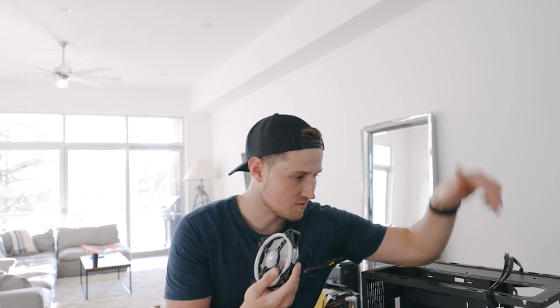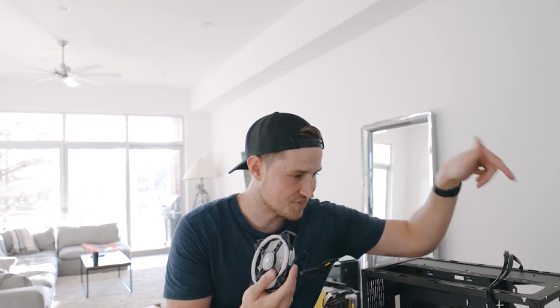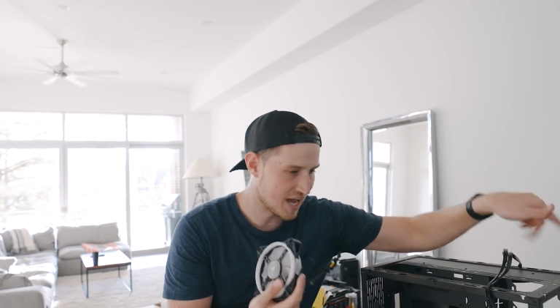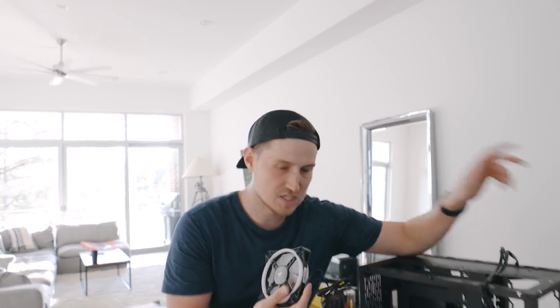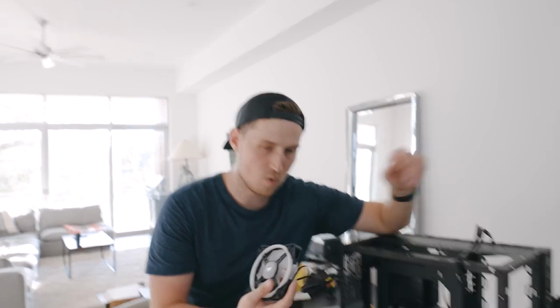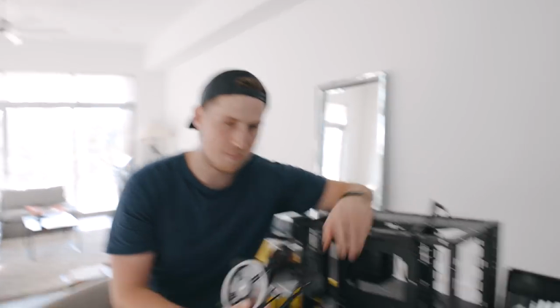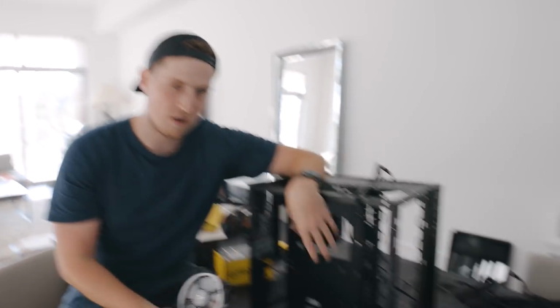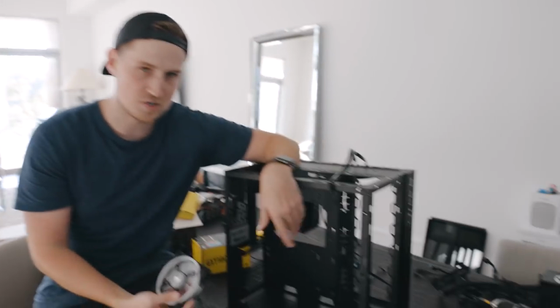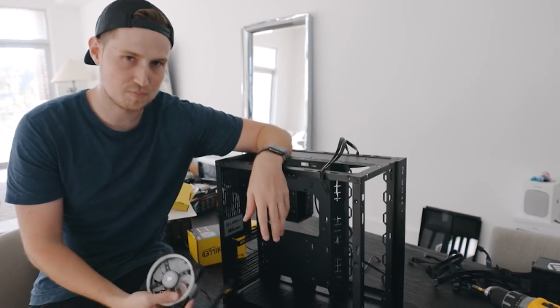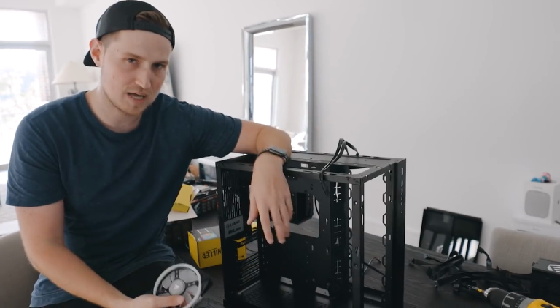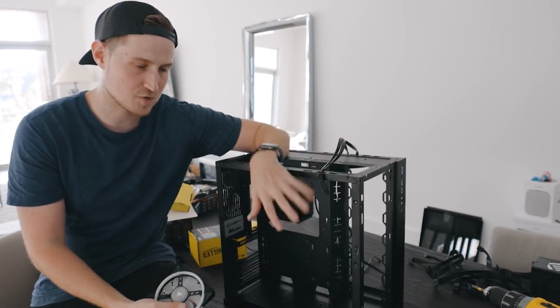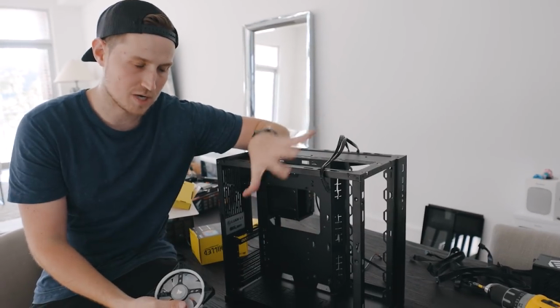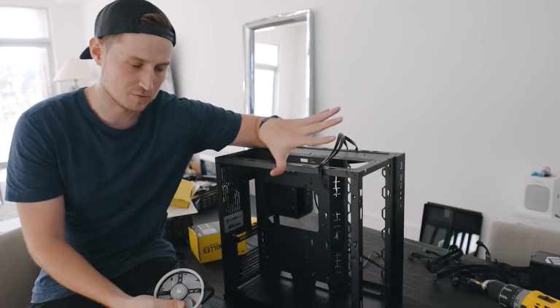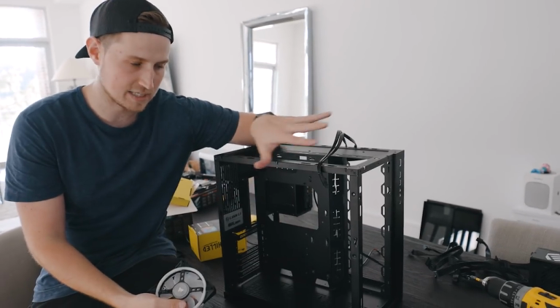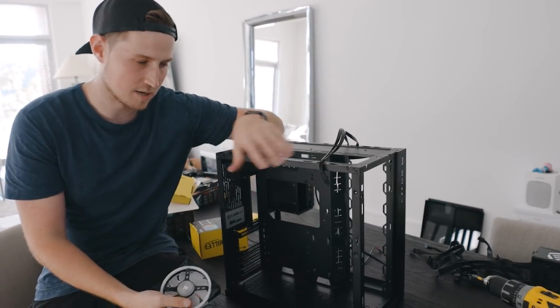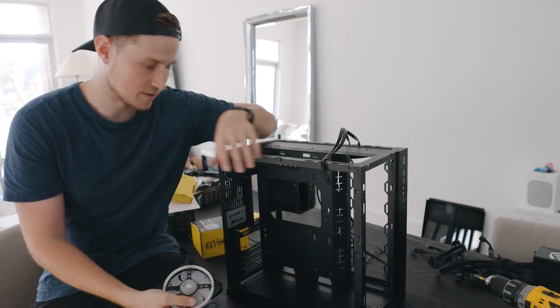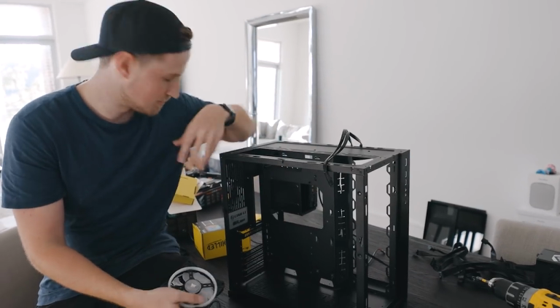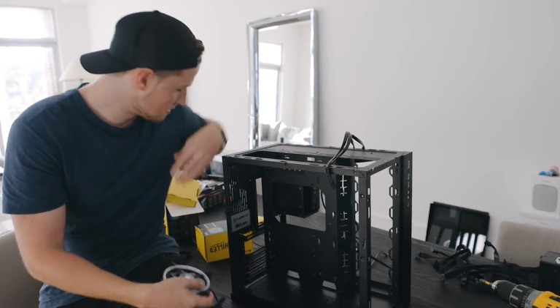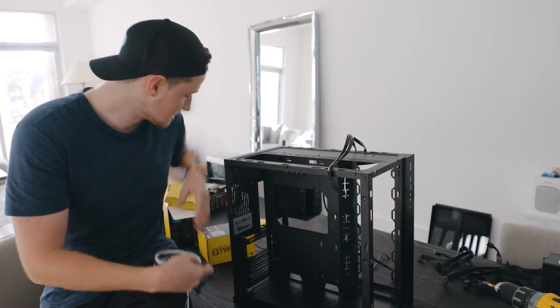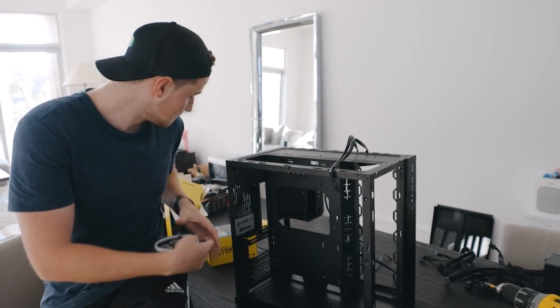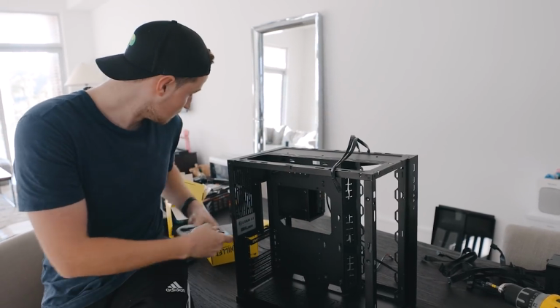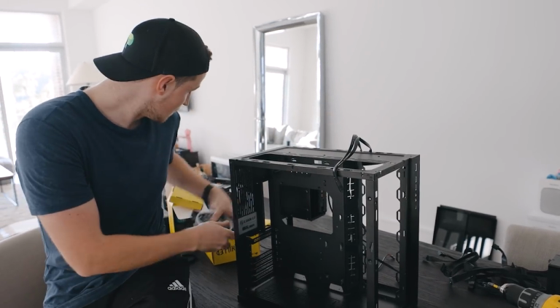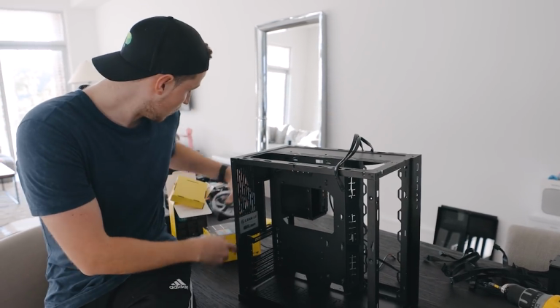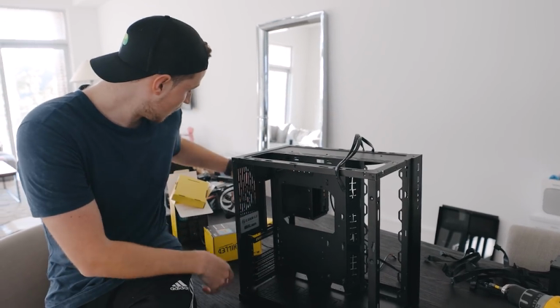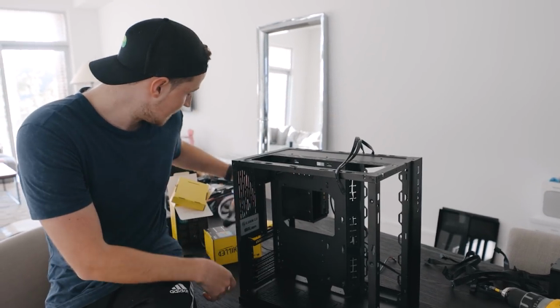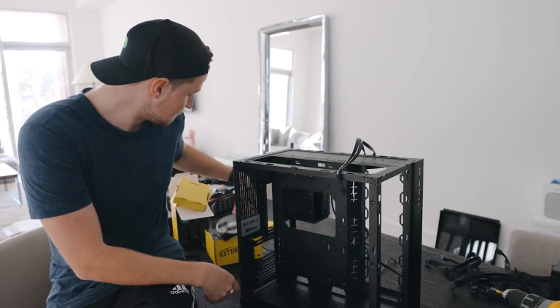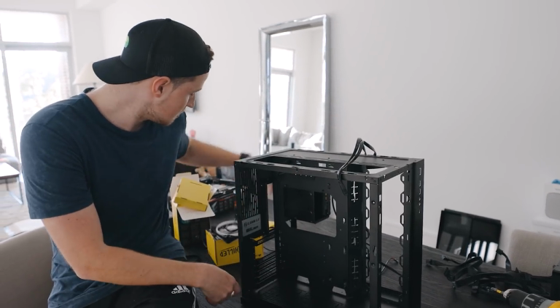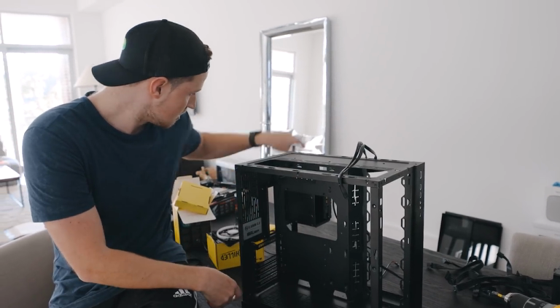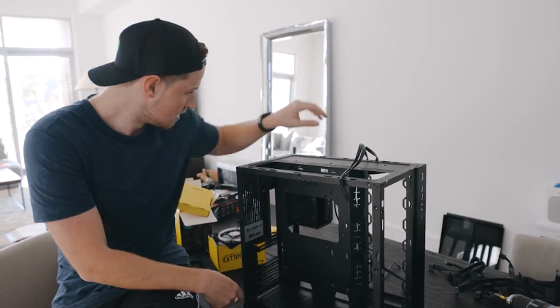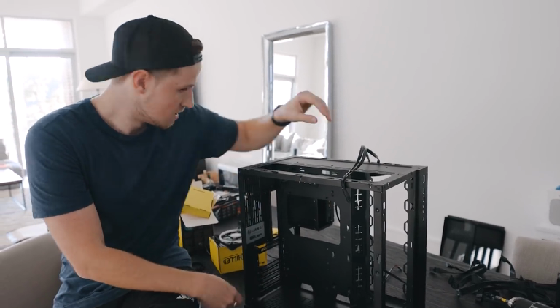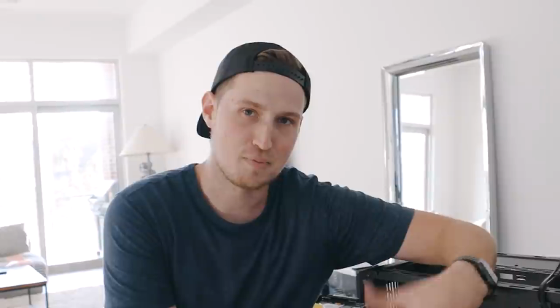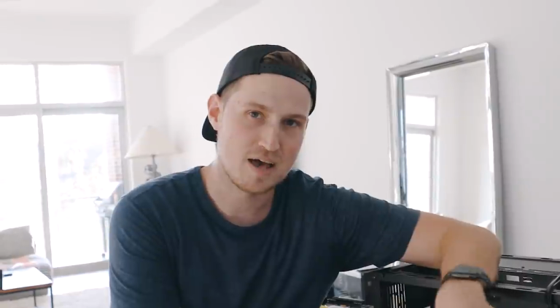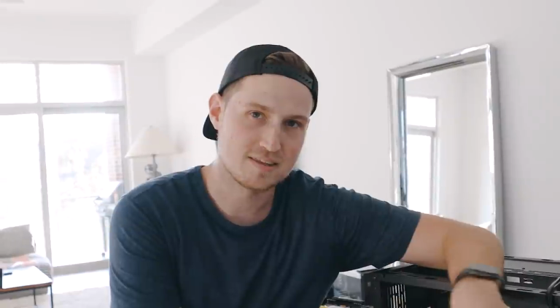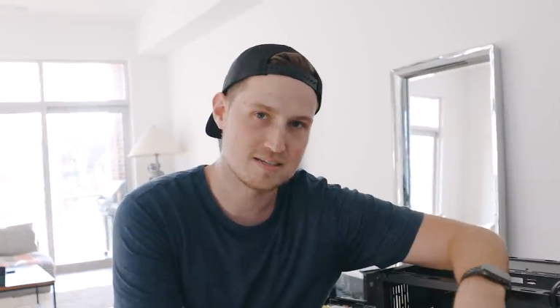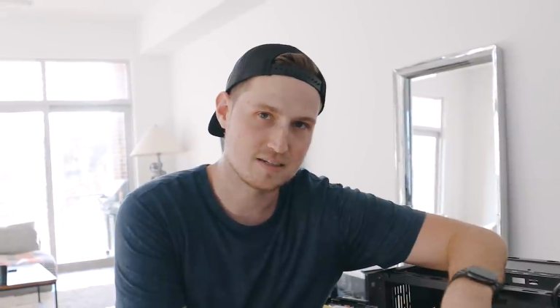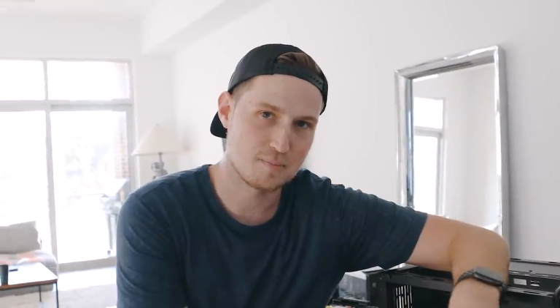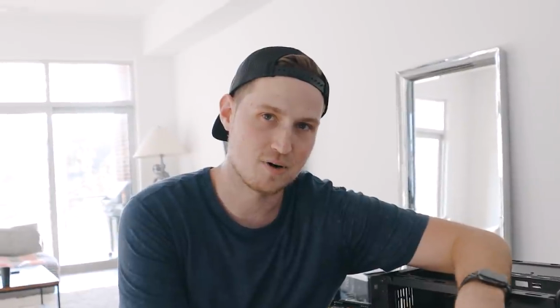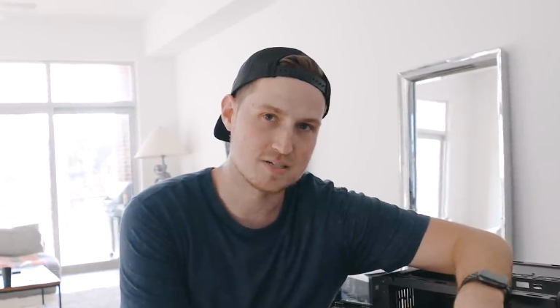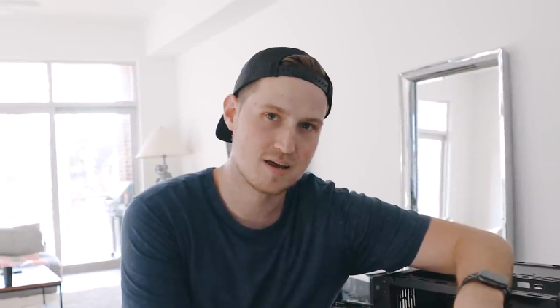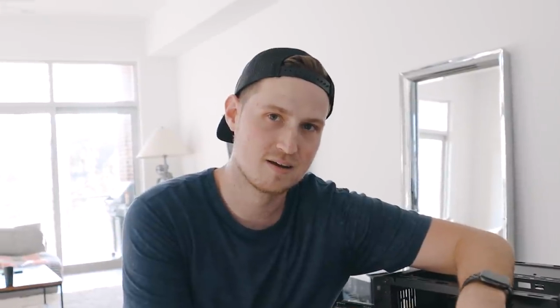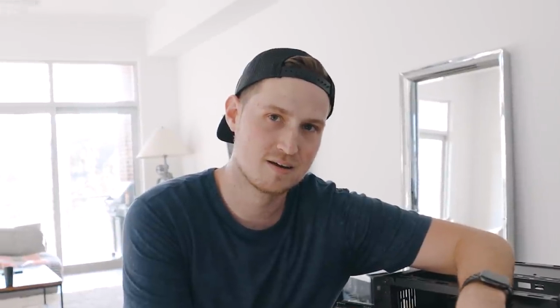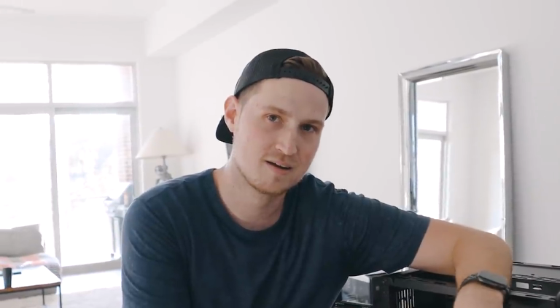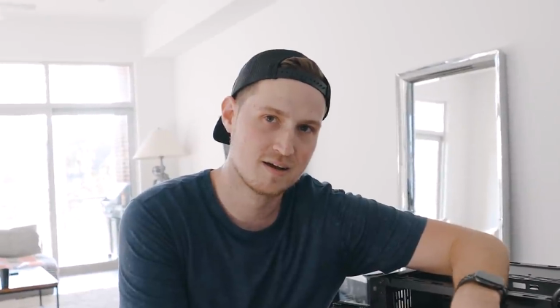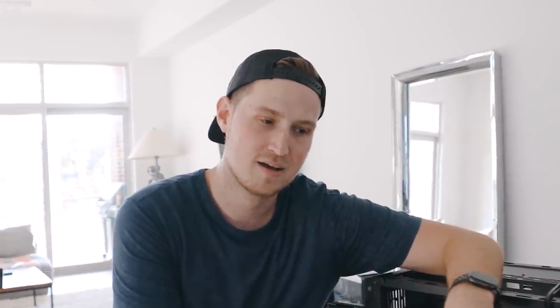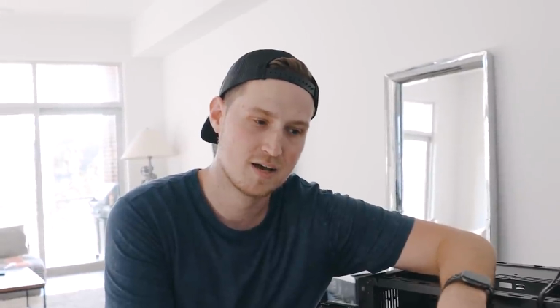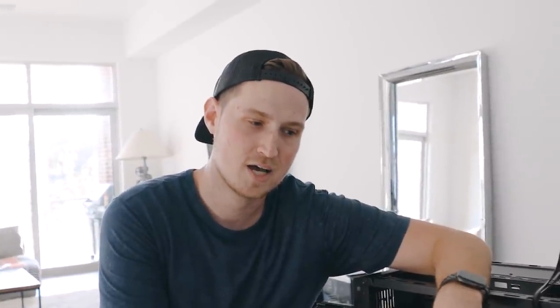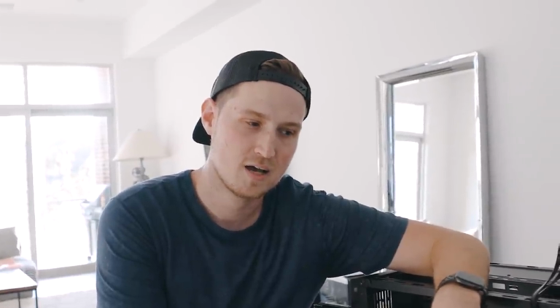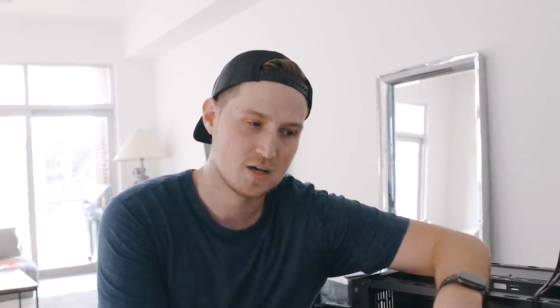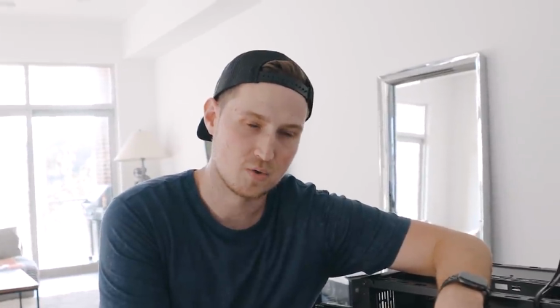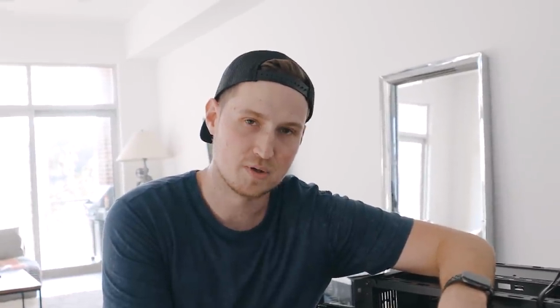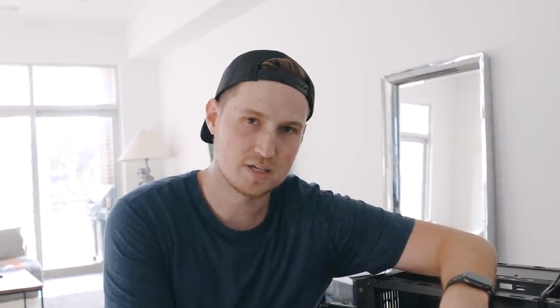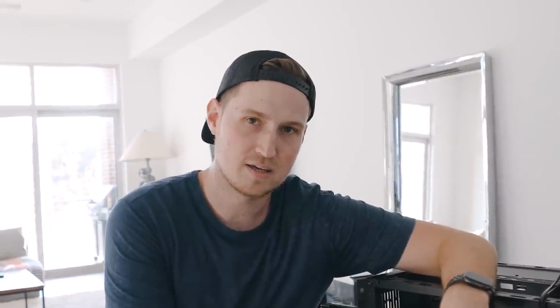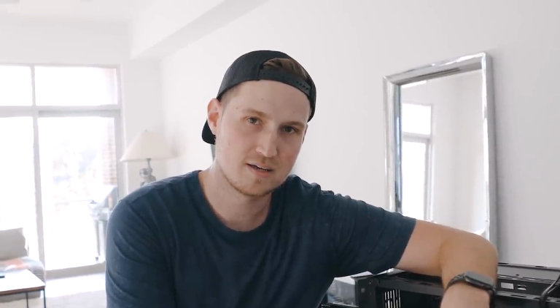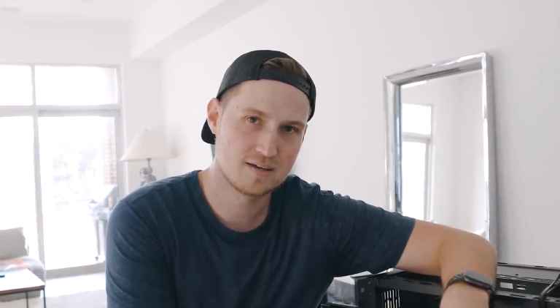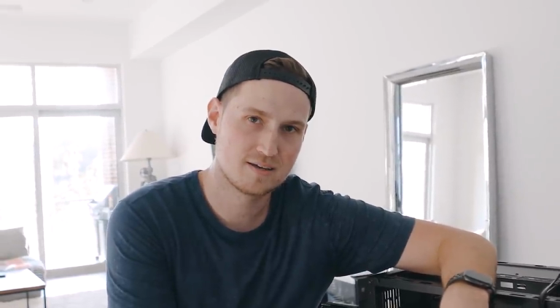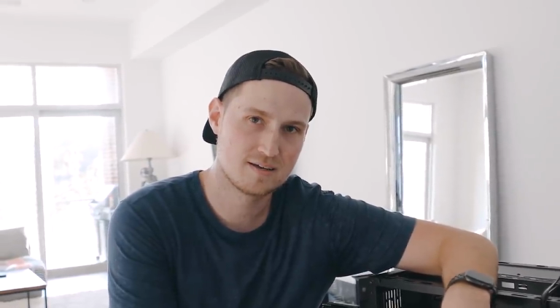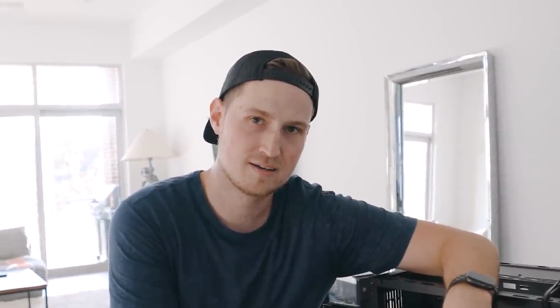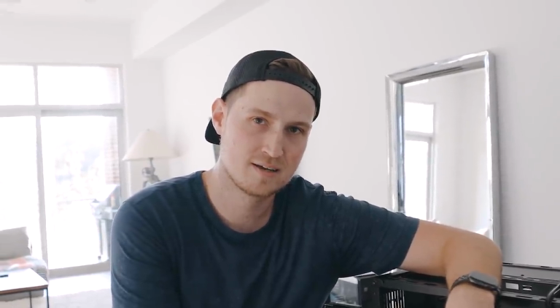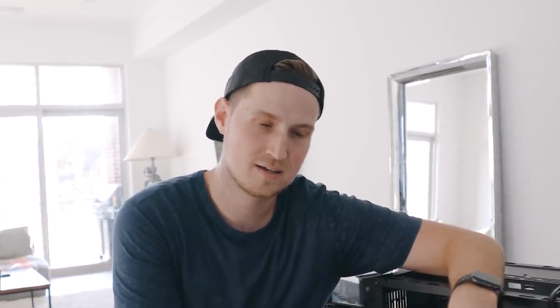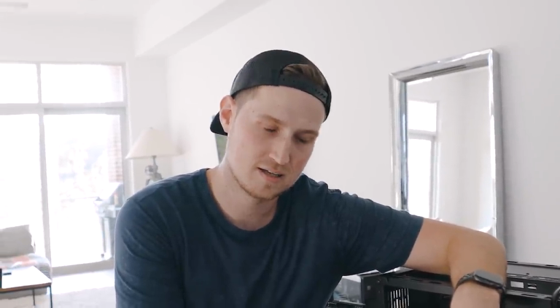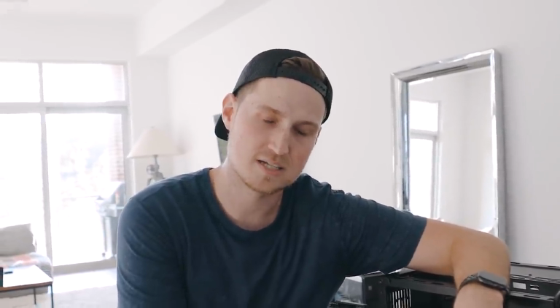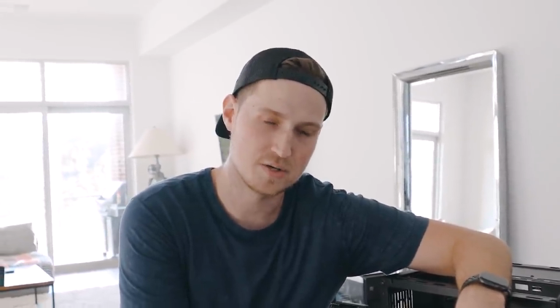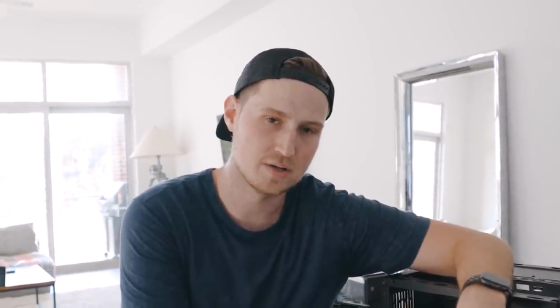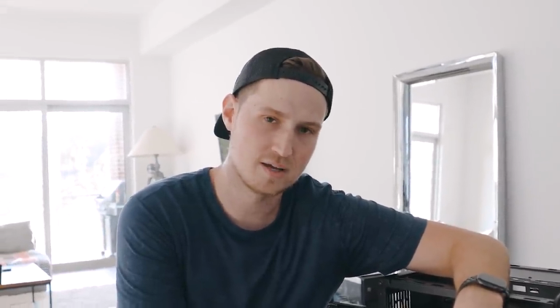We have a thousand watt power supply. I'm out of breath — it's a lot of parts. Want to build it? Let's go, dude. Let's do it.